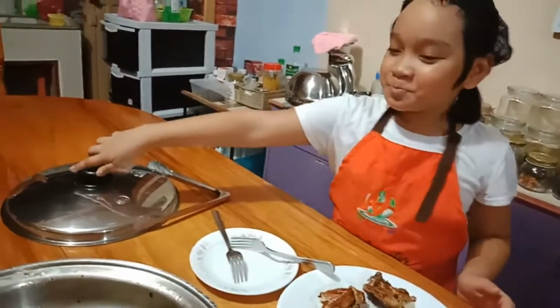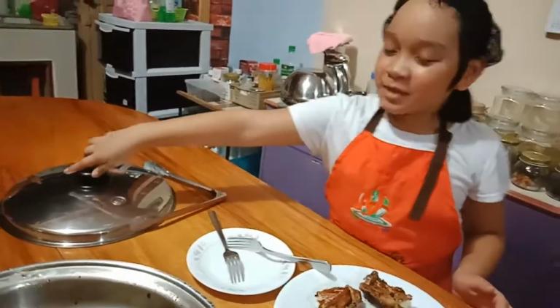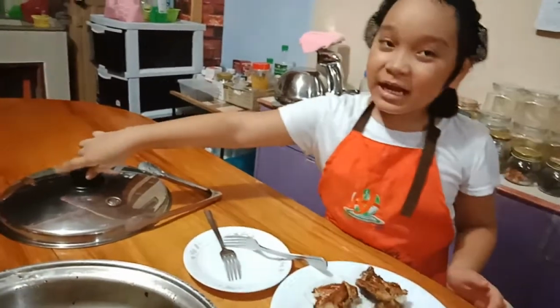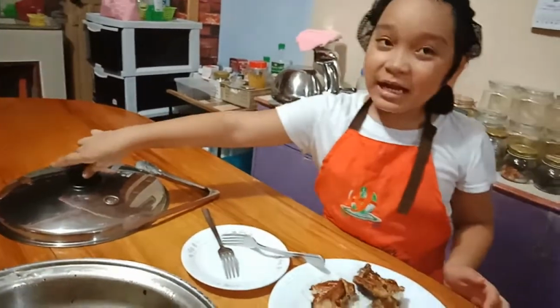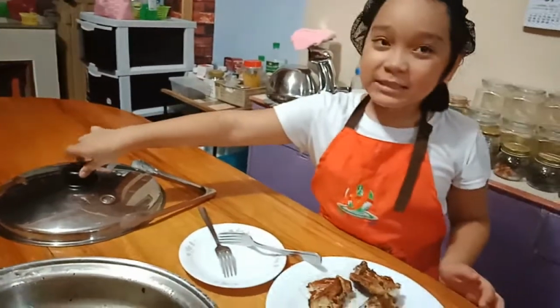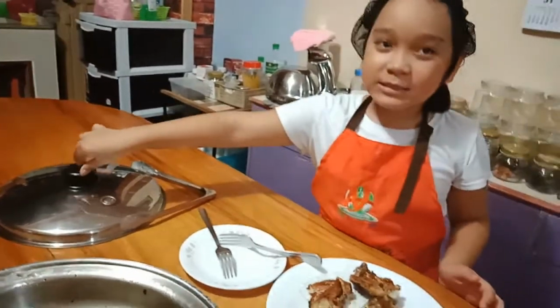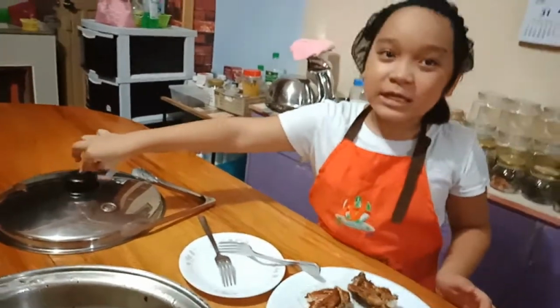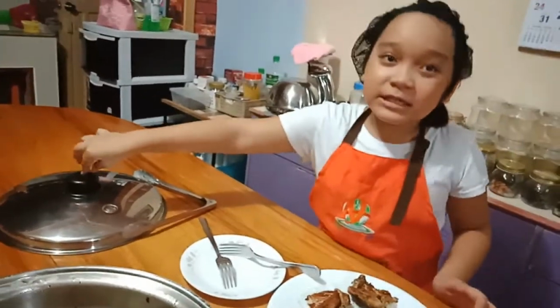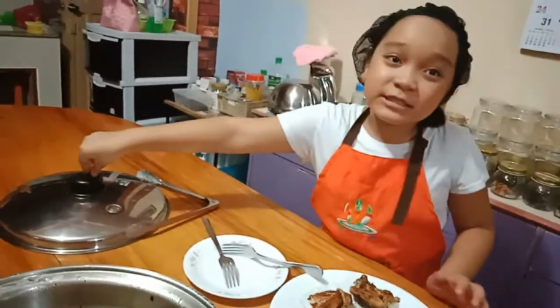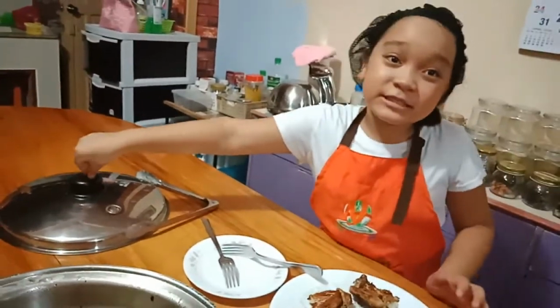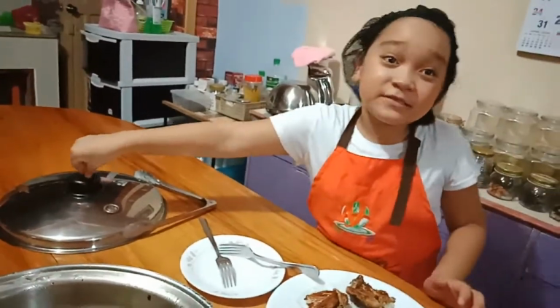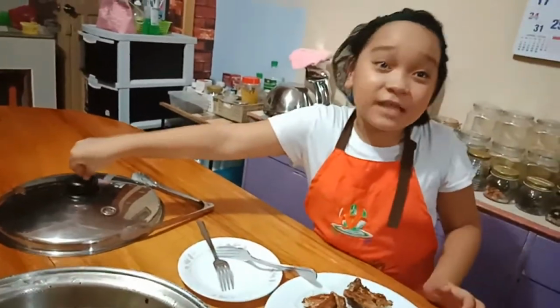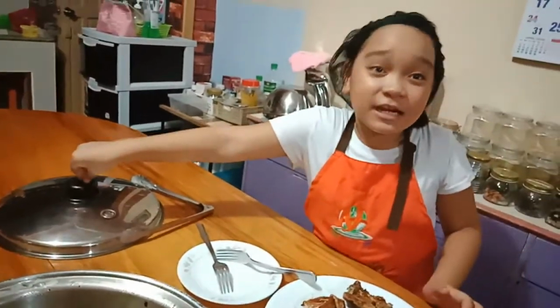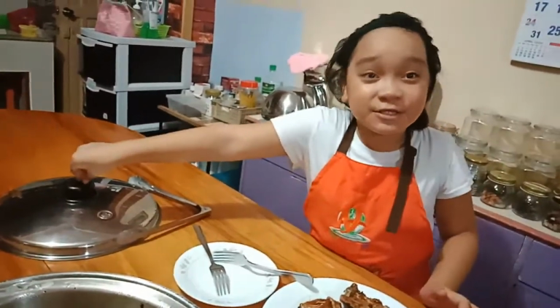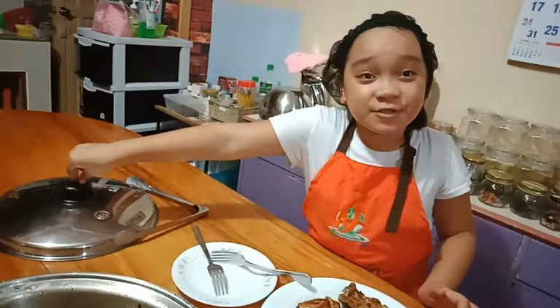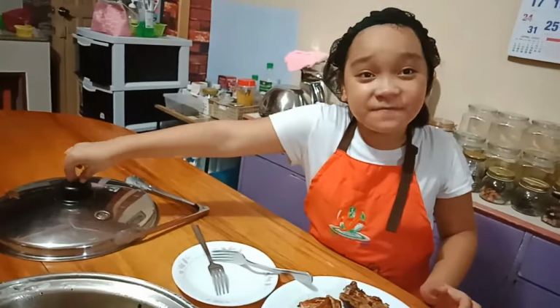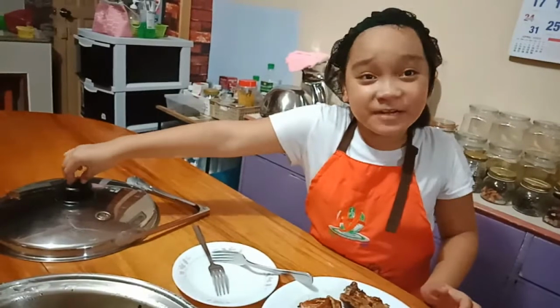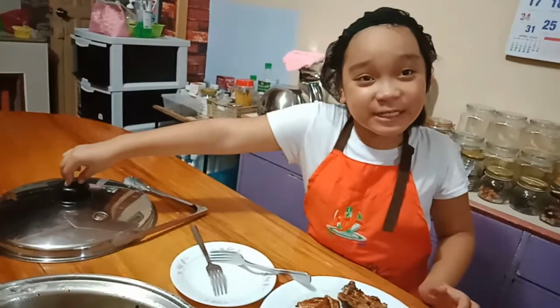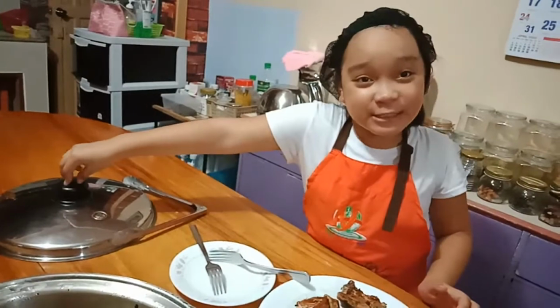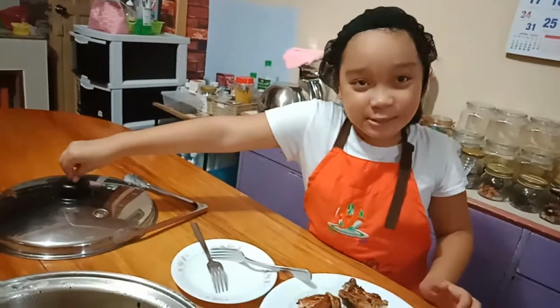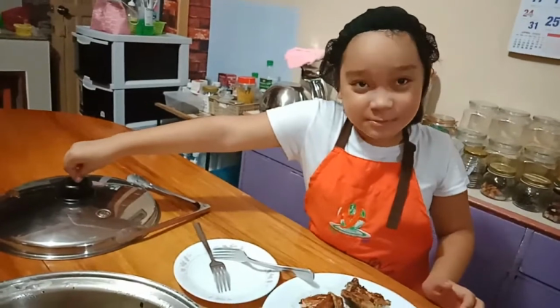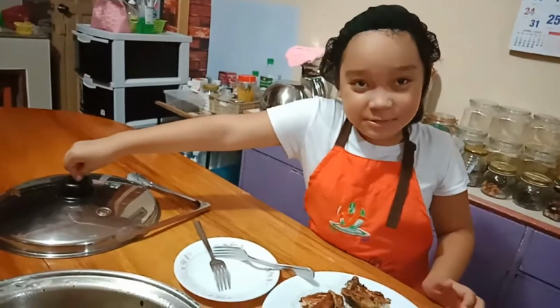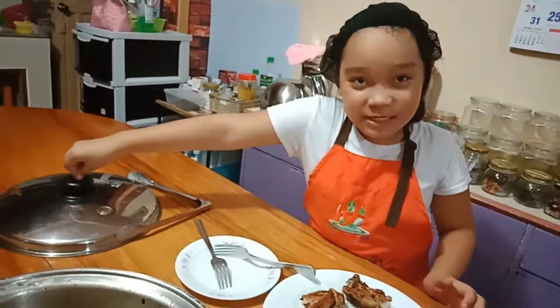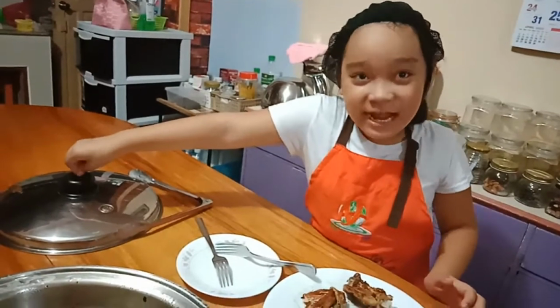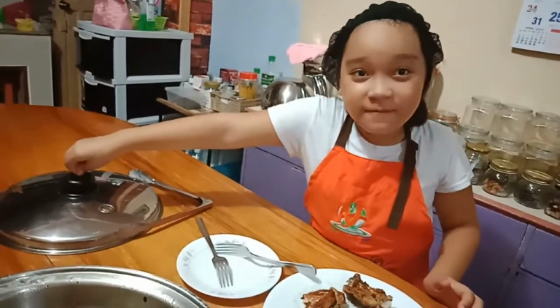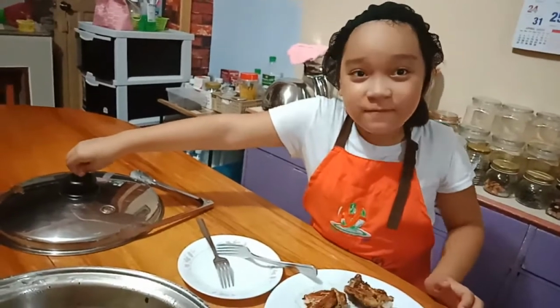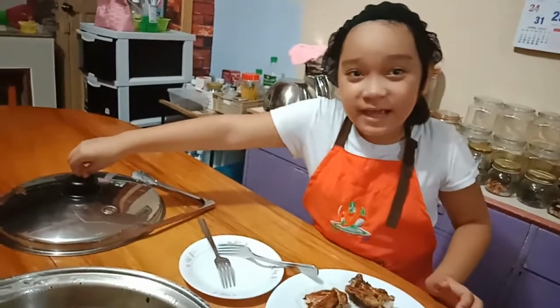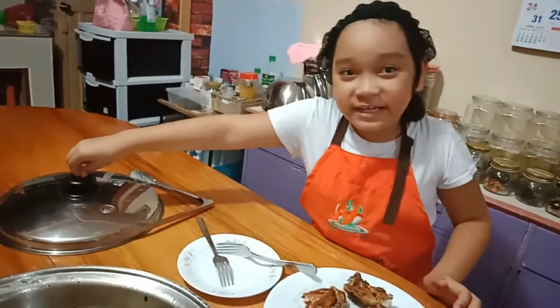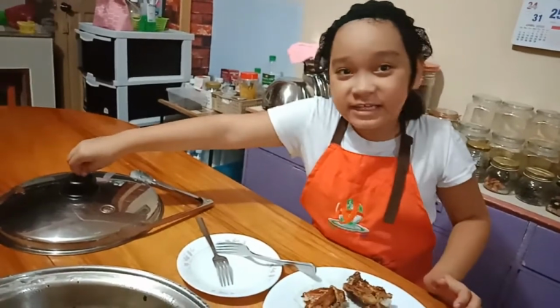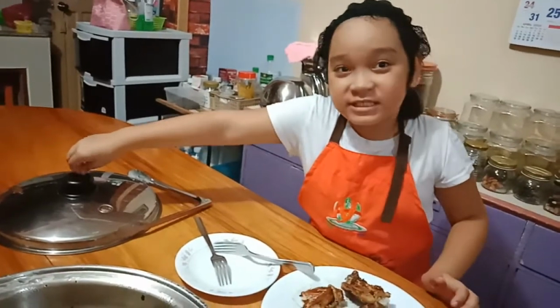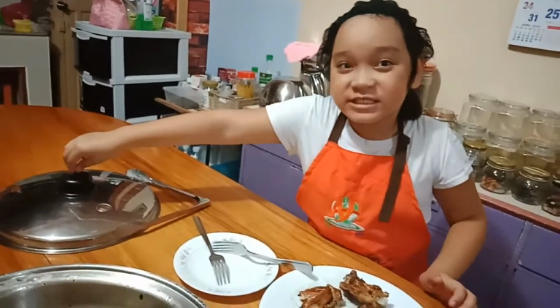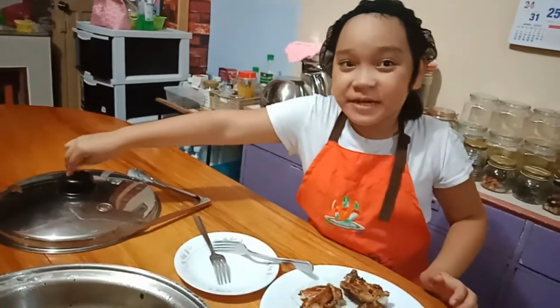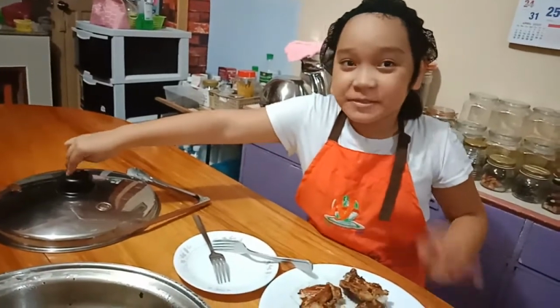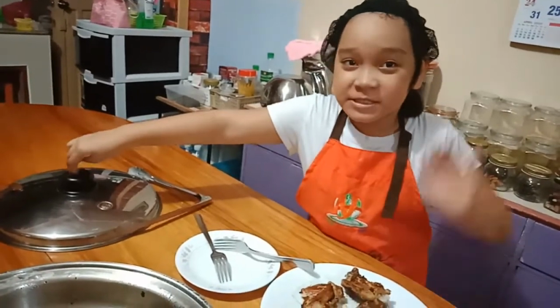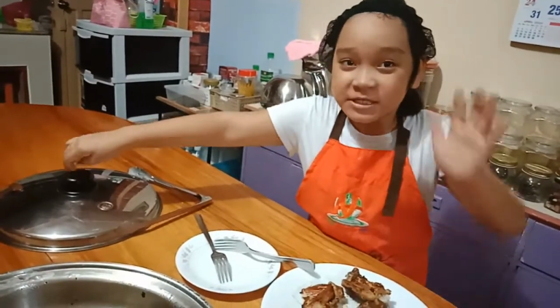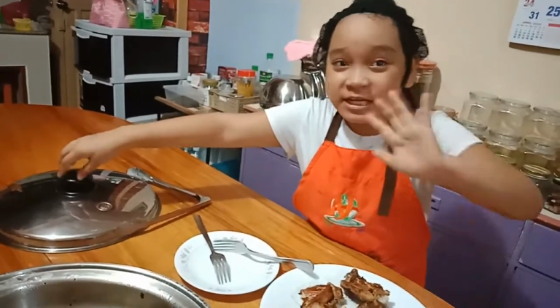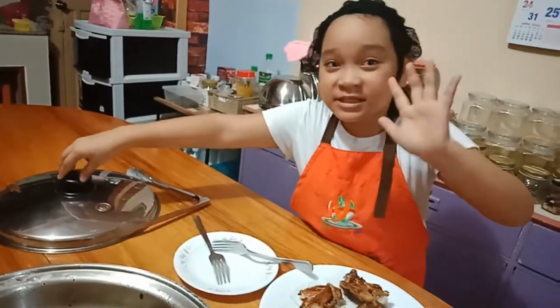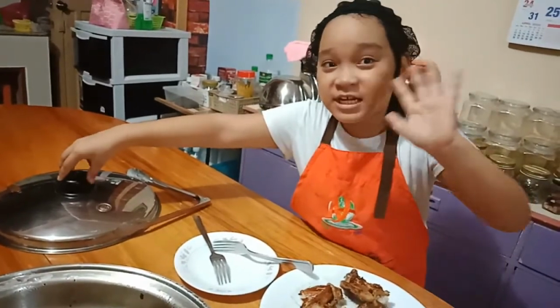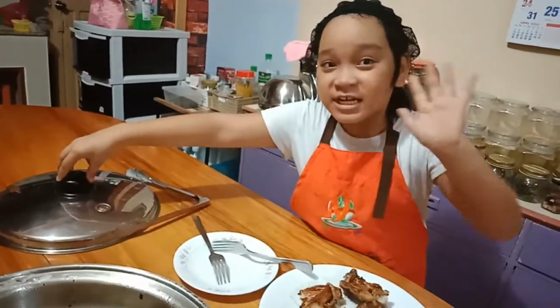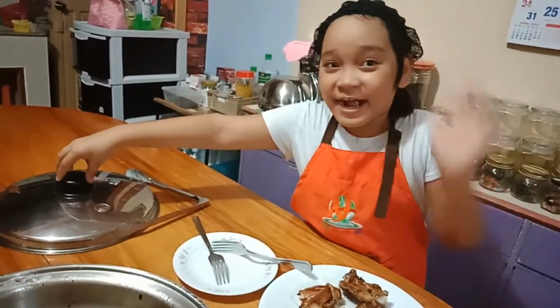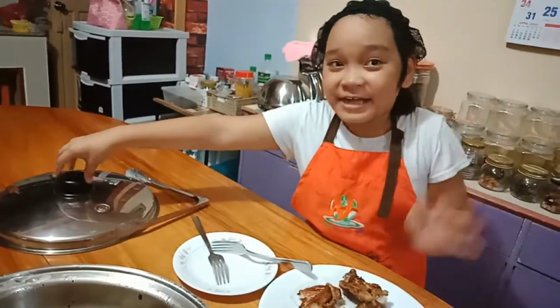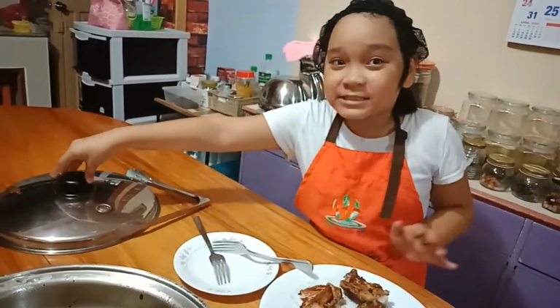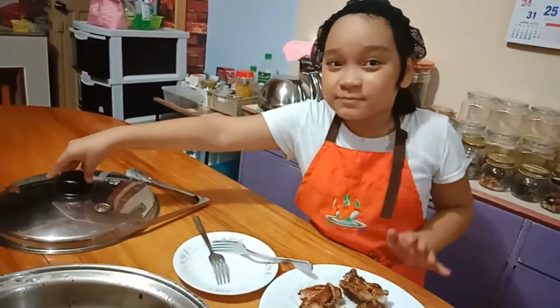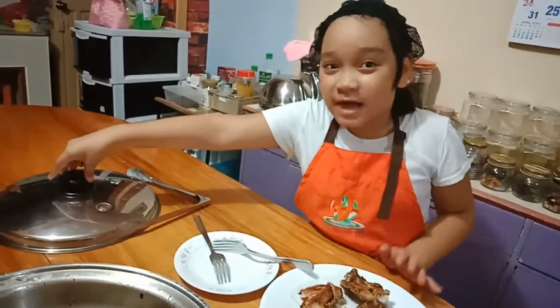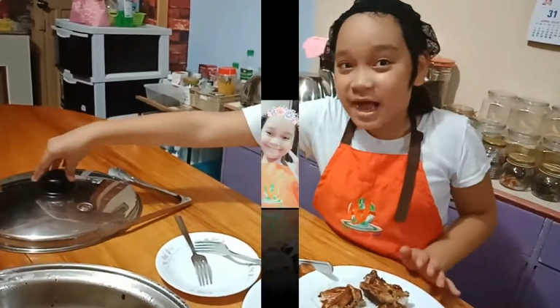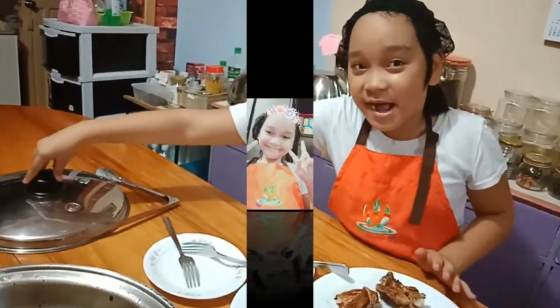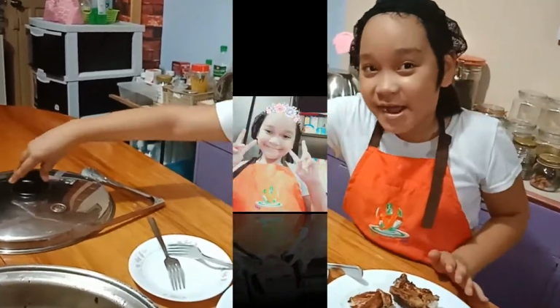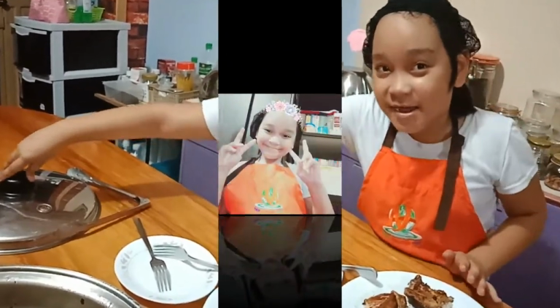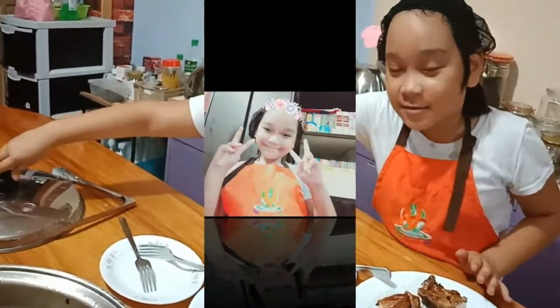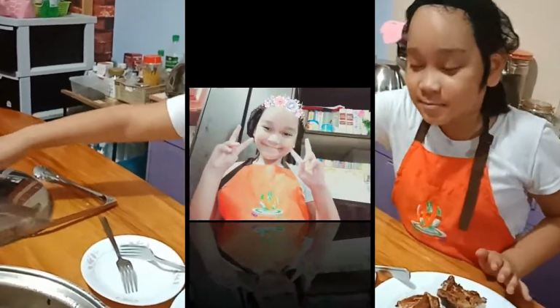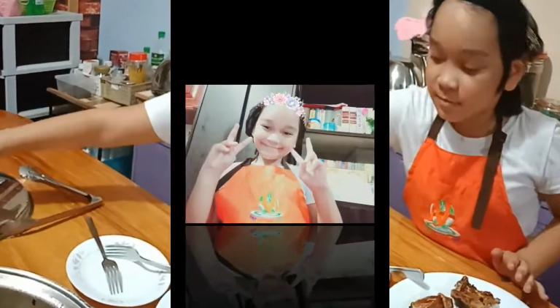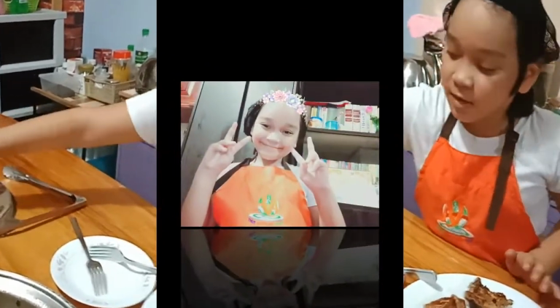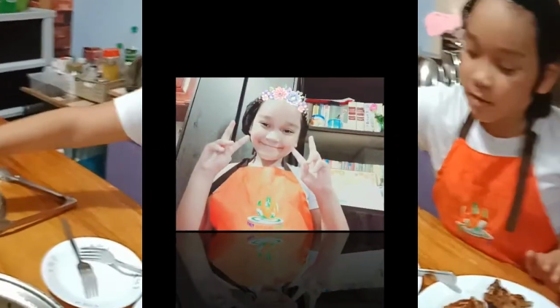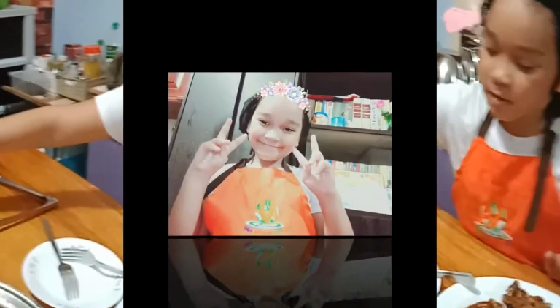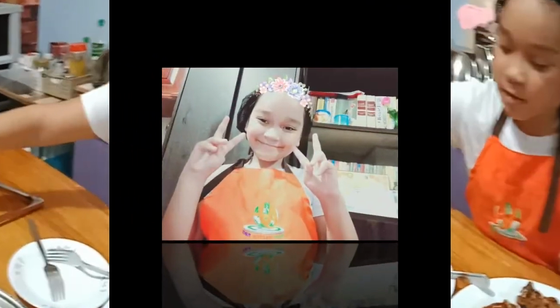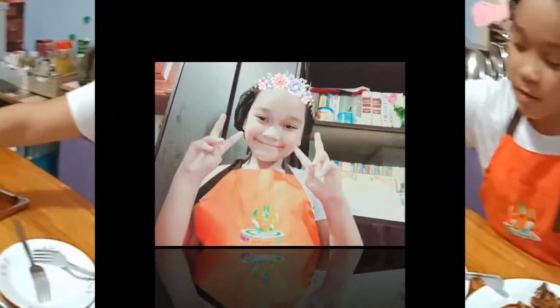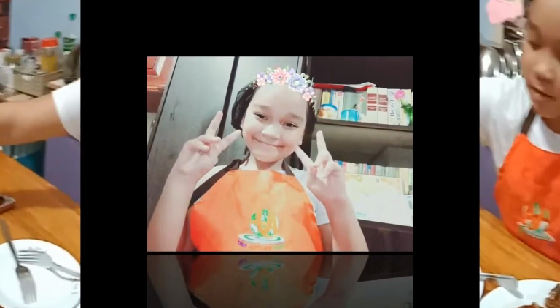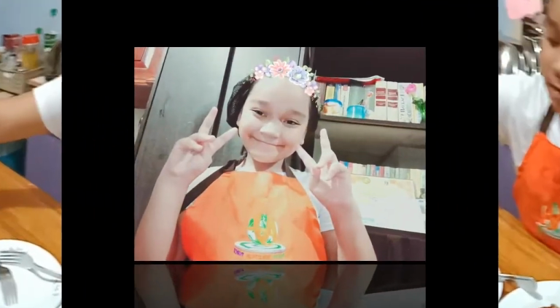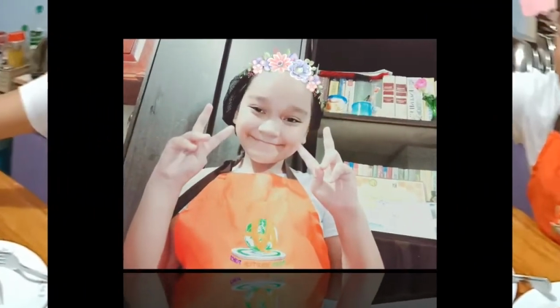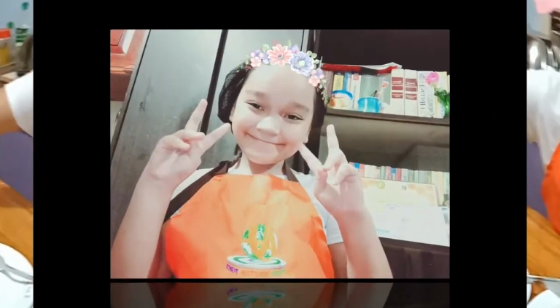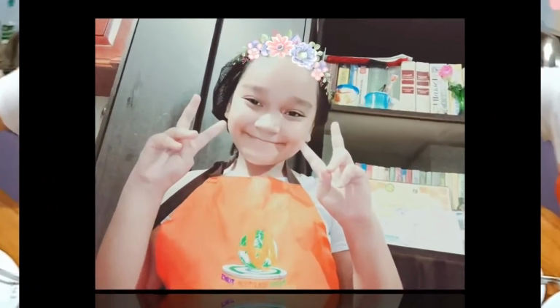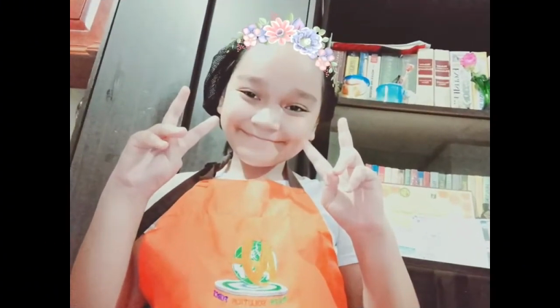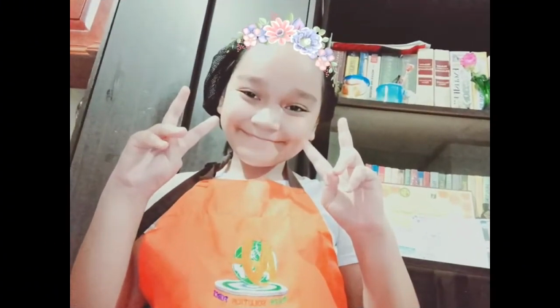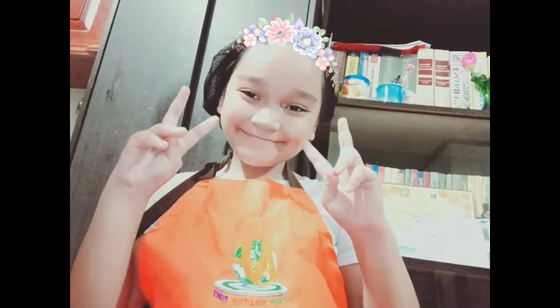Guys, that's all for now. Don't forget to subscribe, like, and share. See you later, guys — bye bye! Thank you.